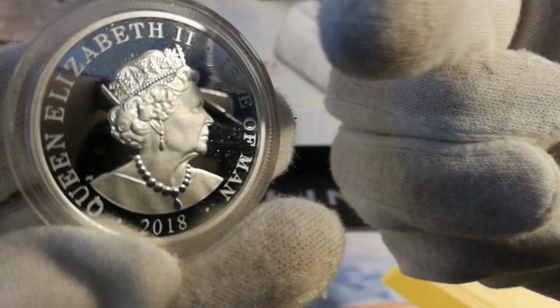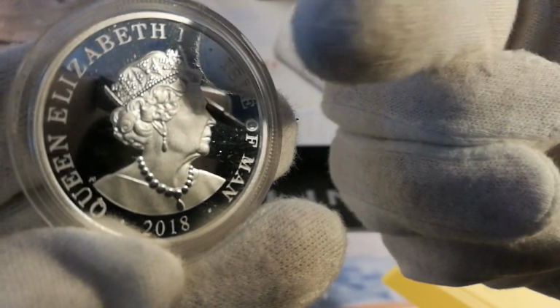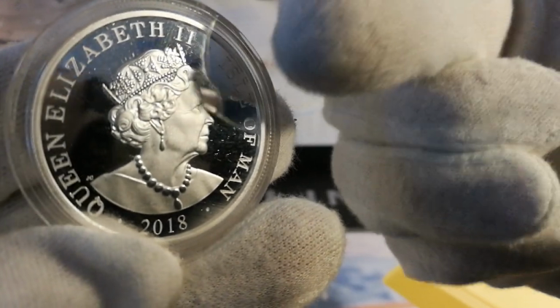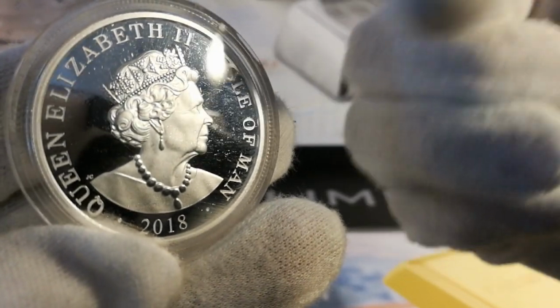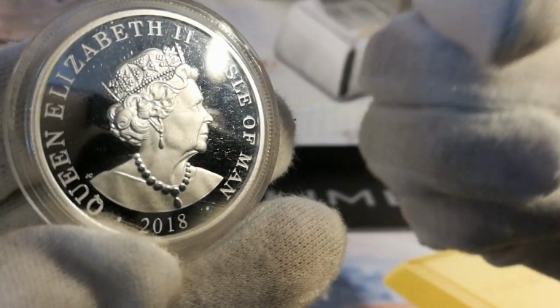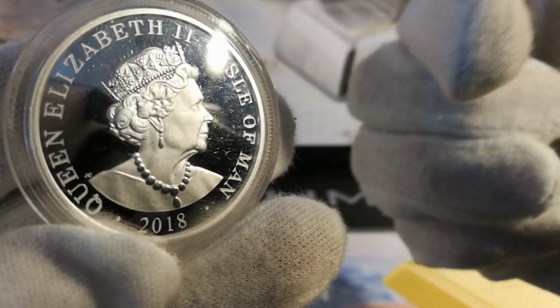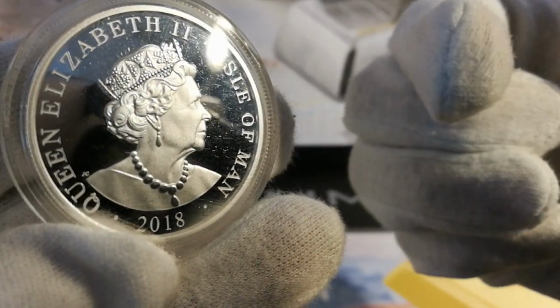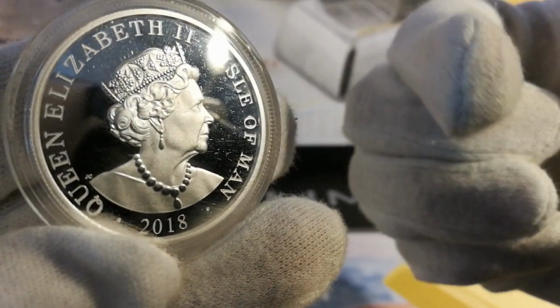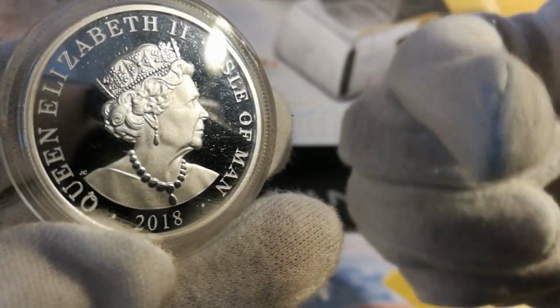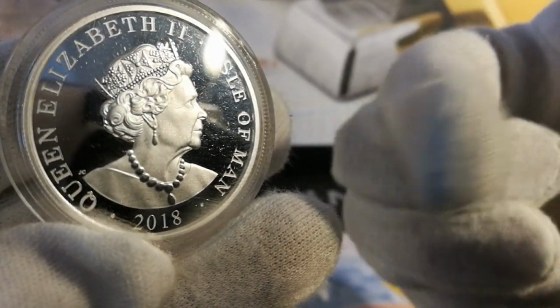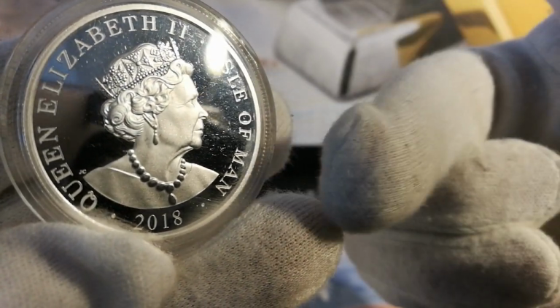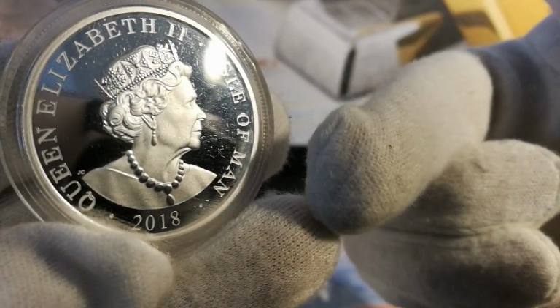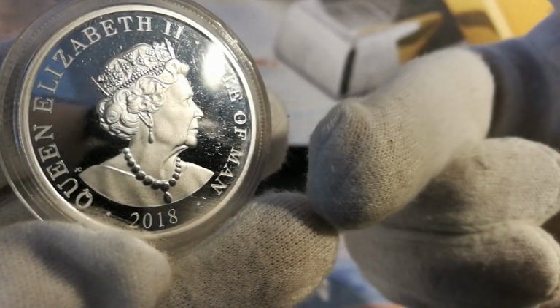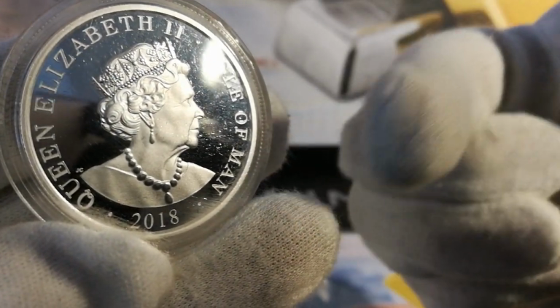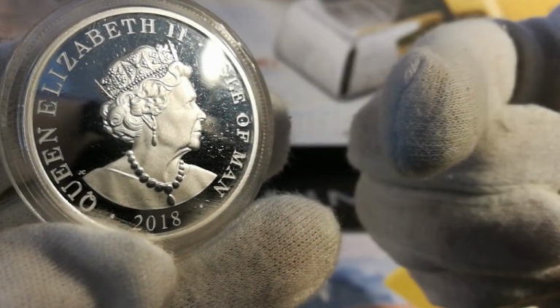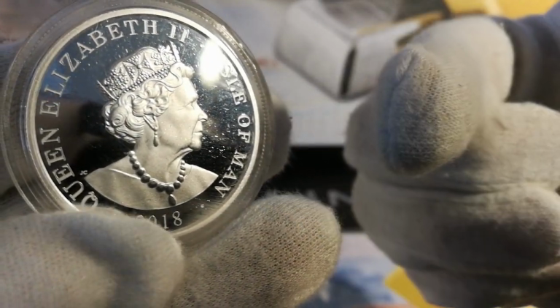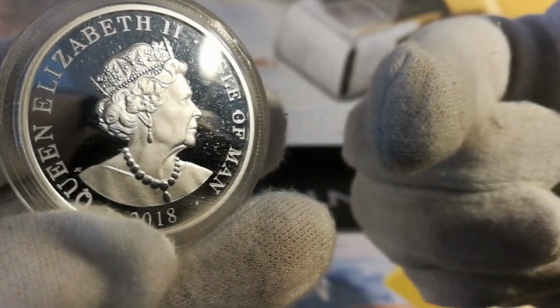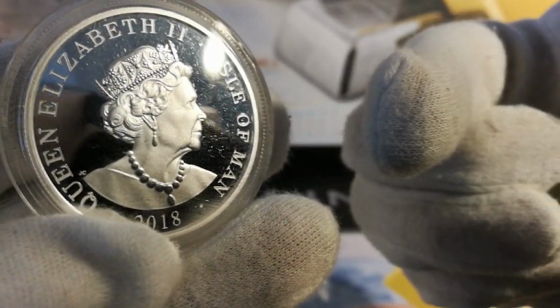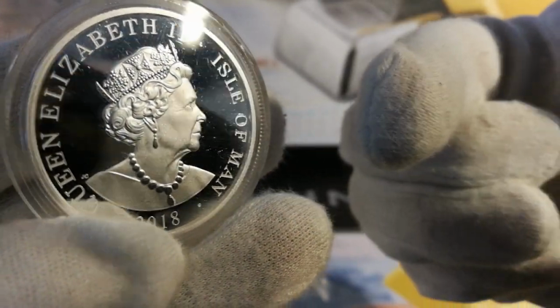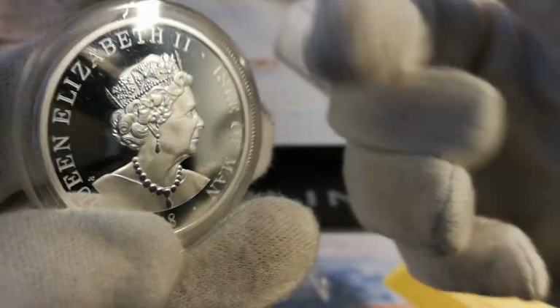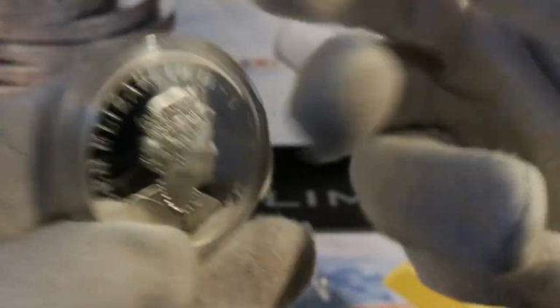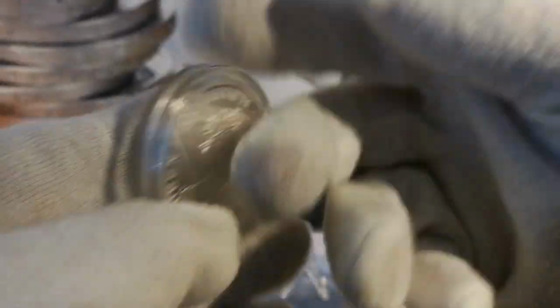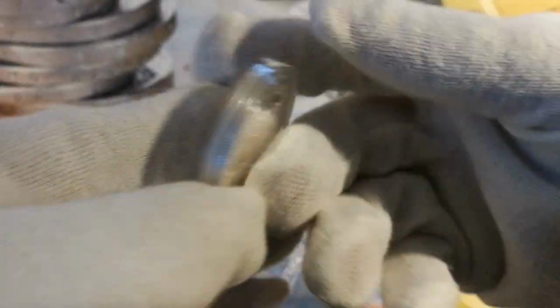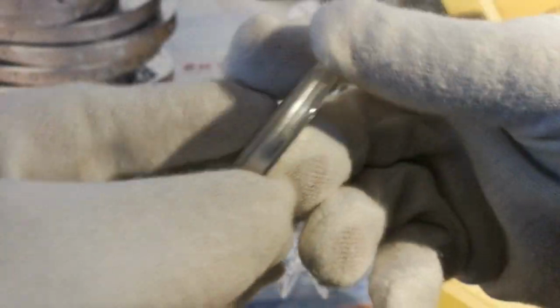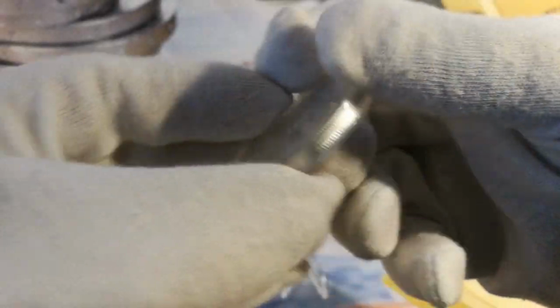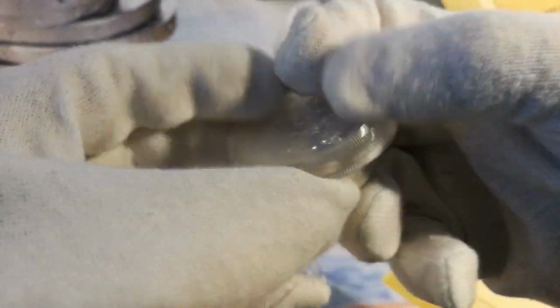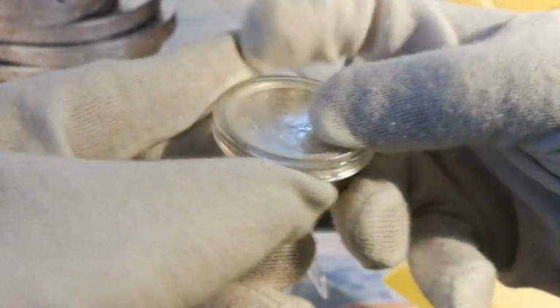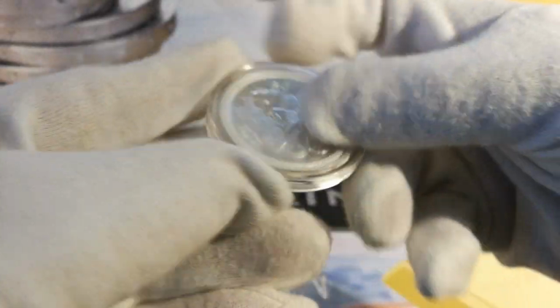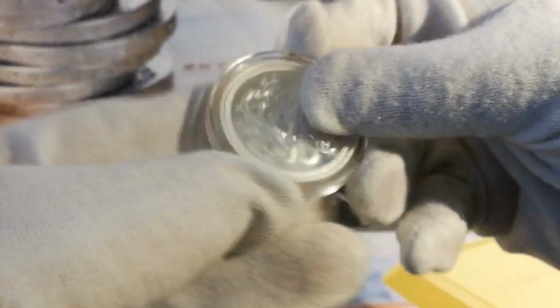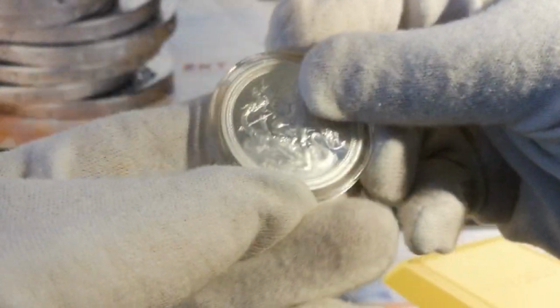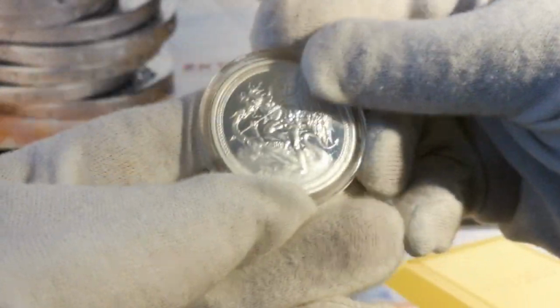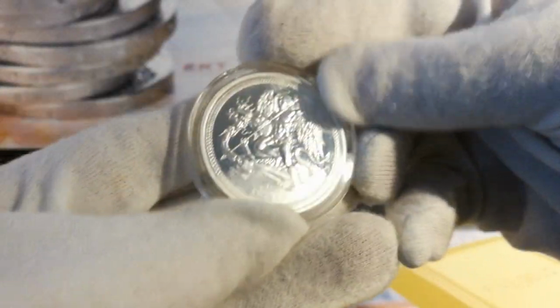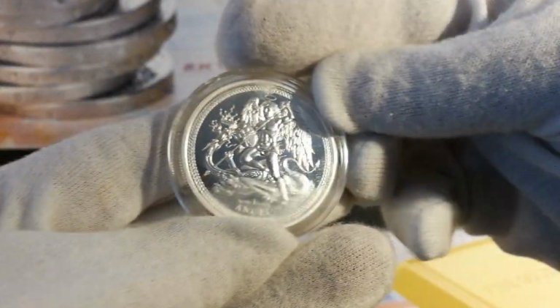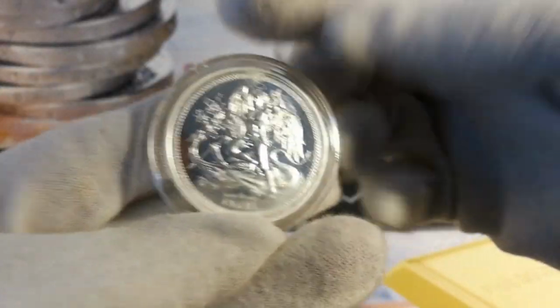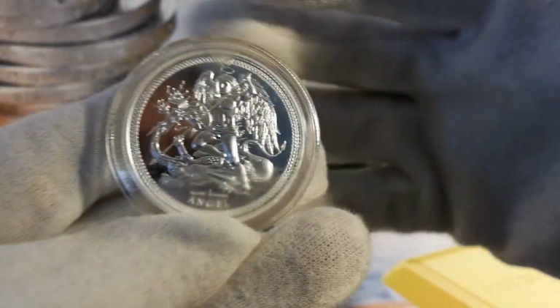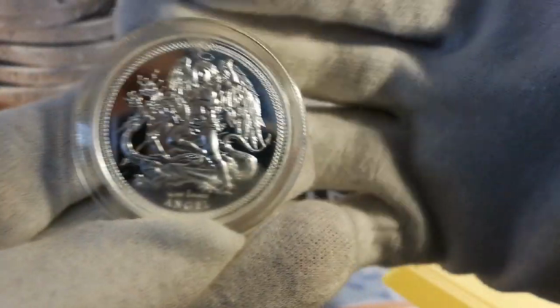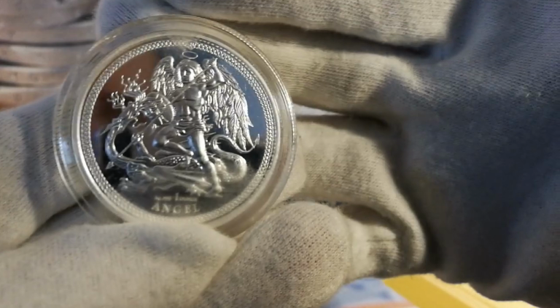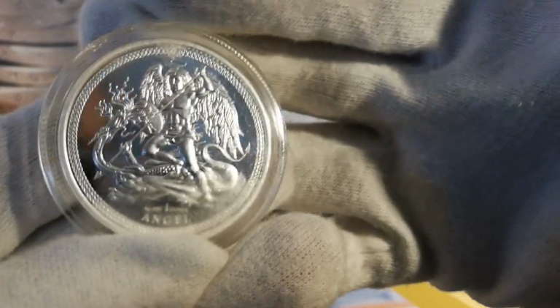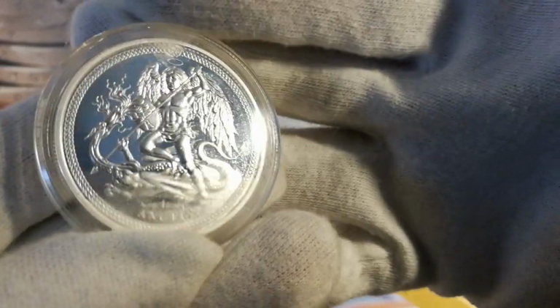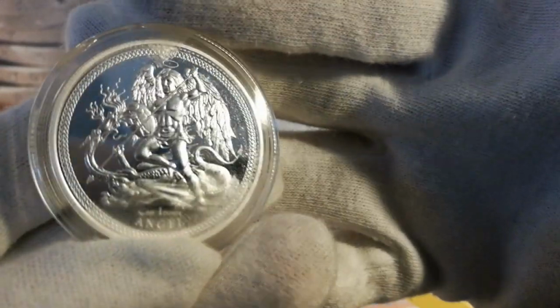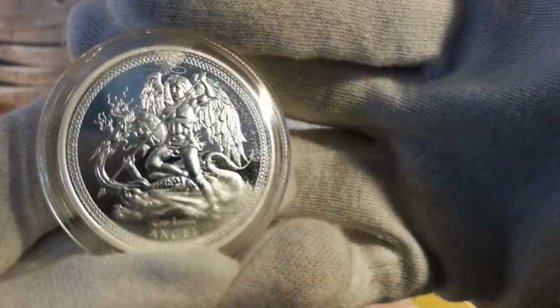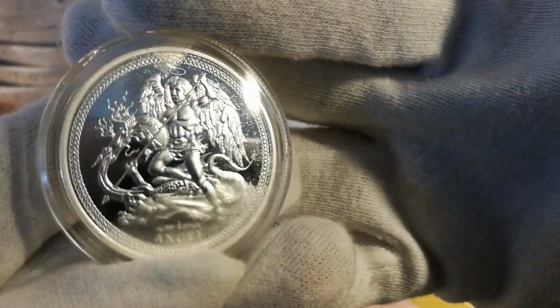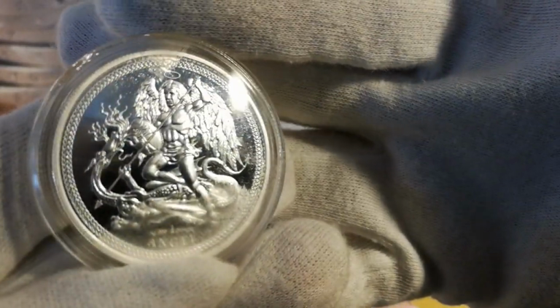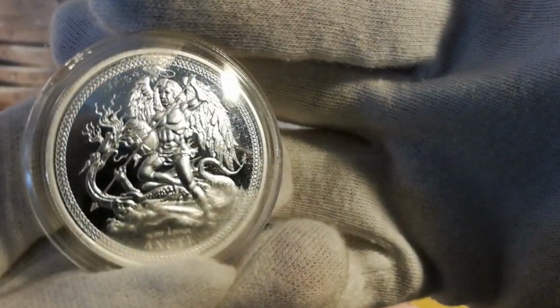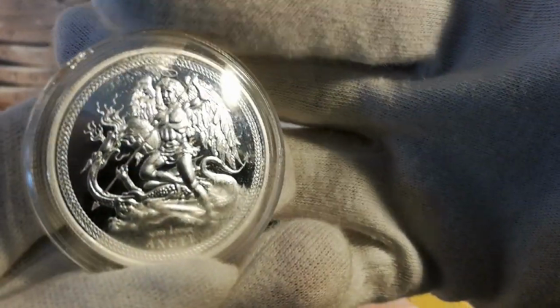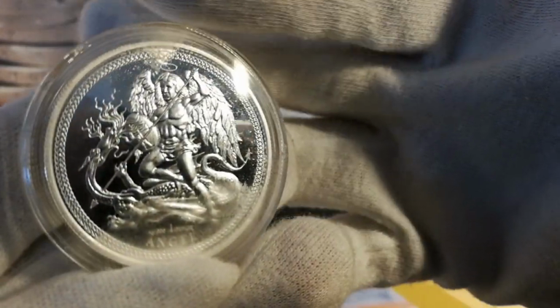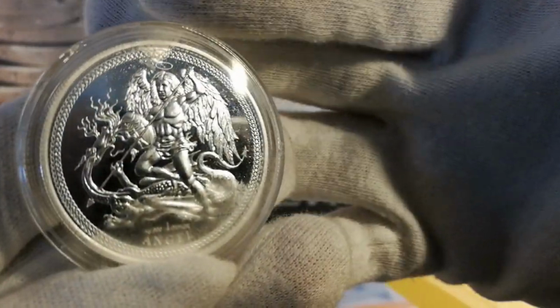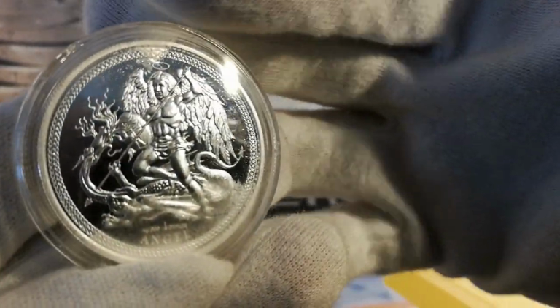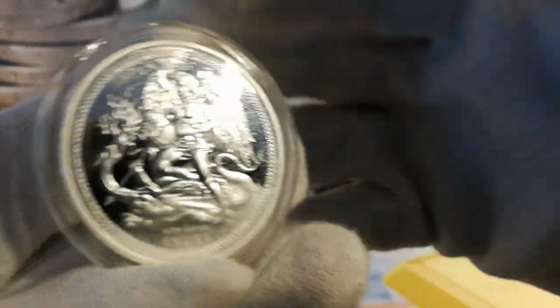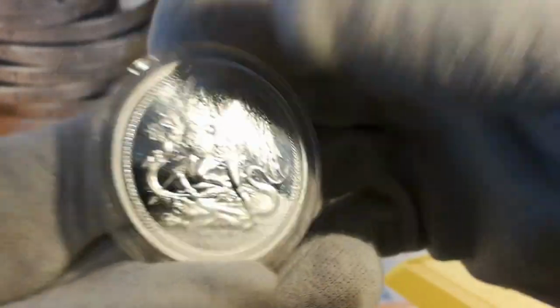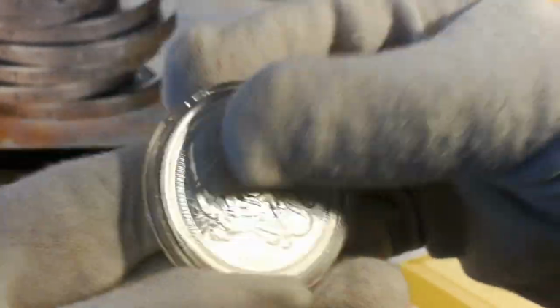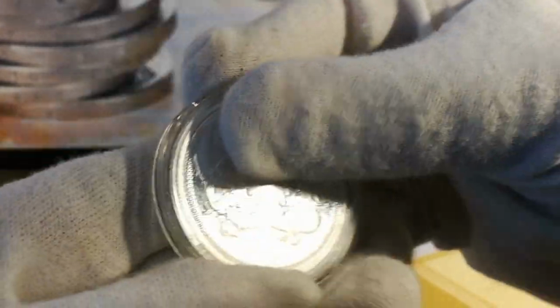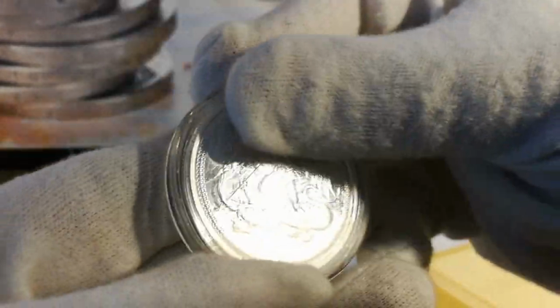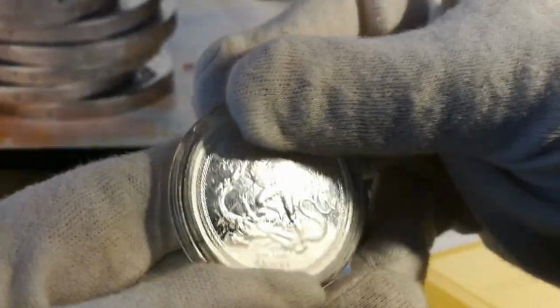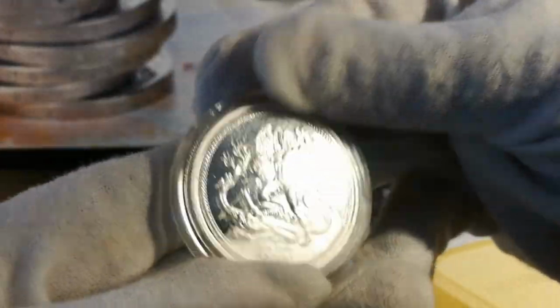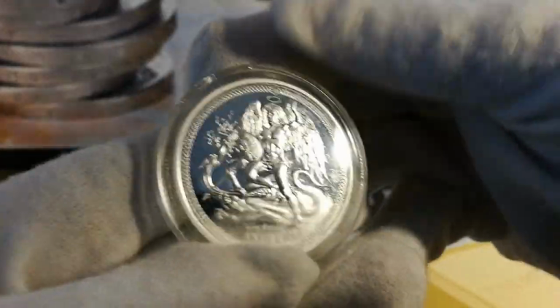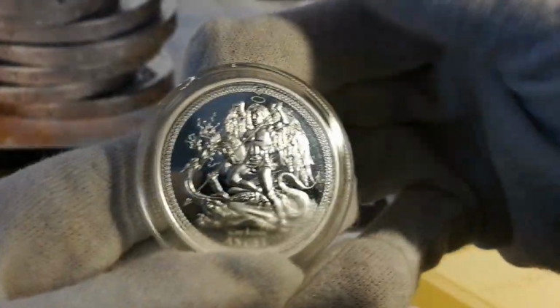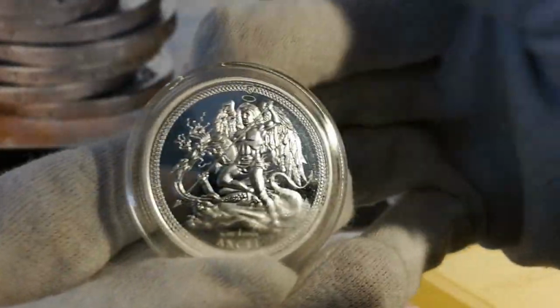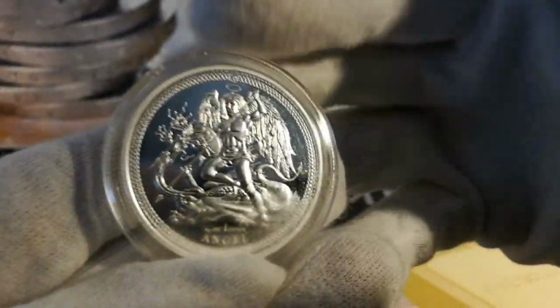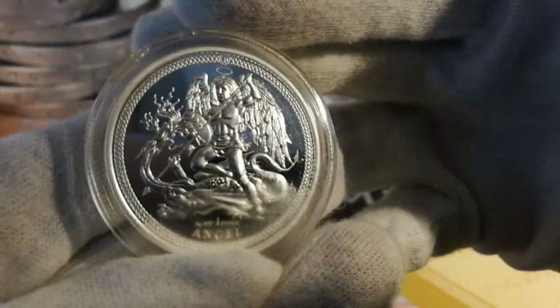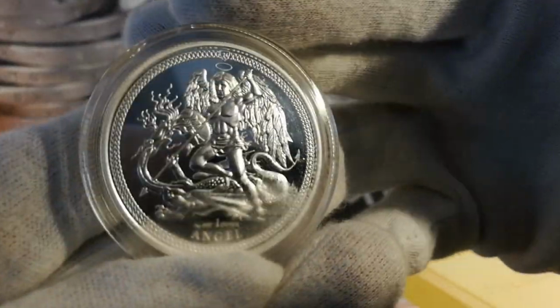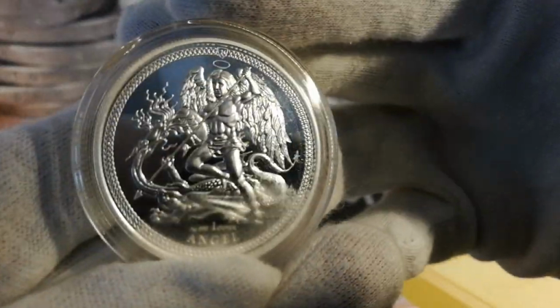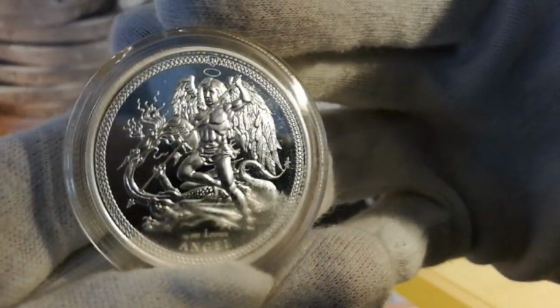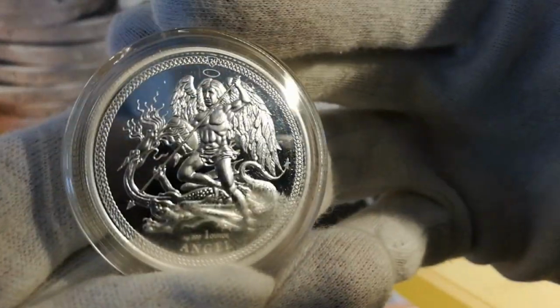Queen Elizabeth II there. 2018 release. I just think these are fabulous. Still readily available, pricing pretty constant. It's limited to 15,000 pieces.